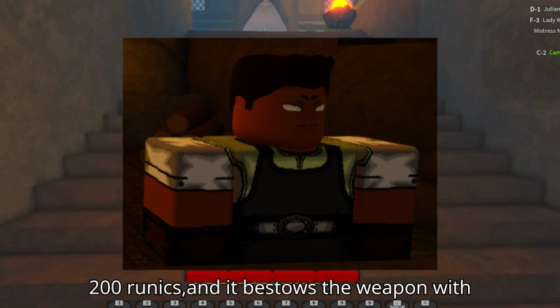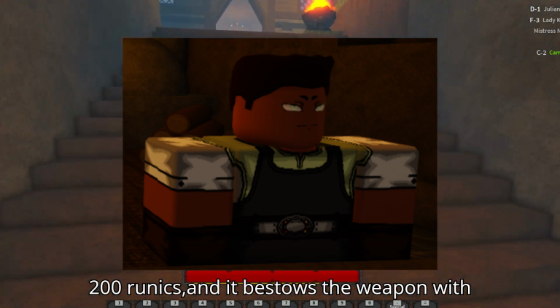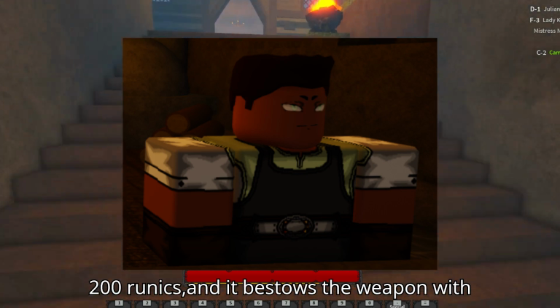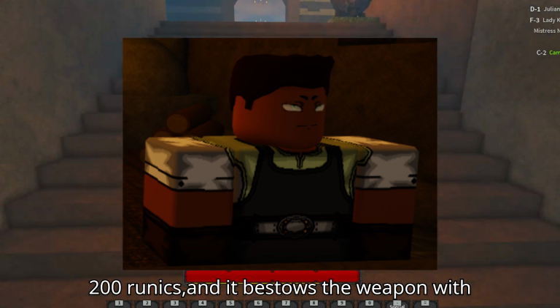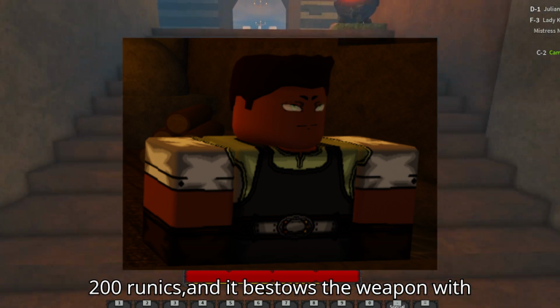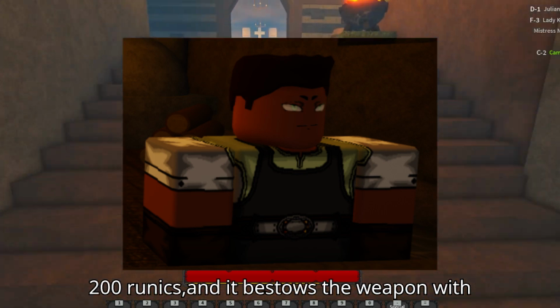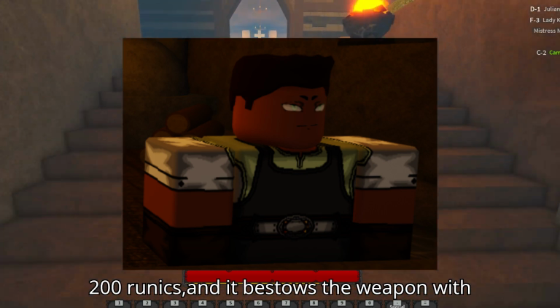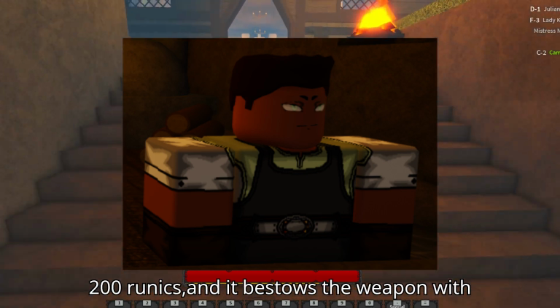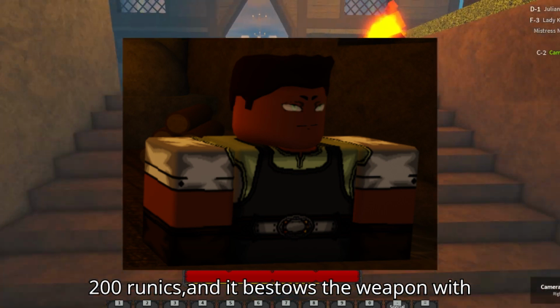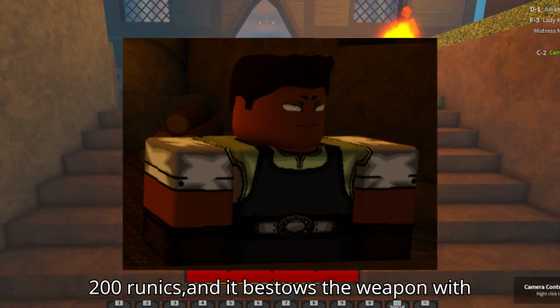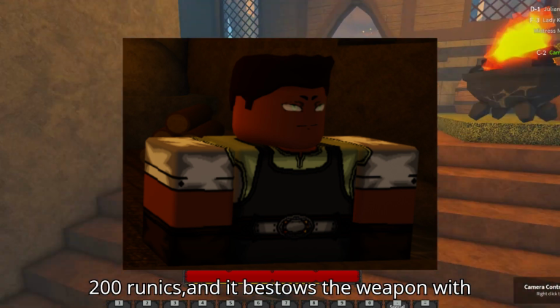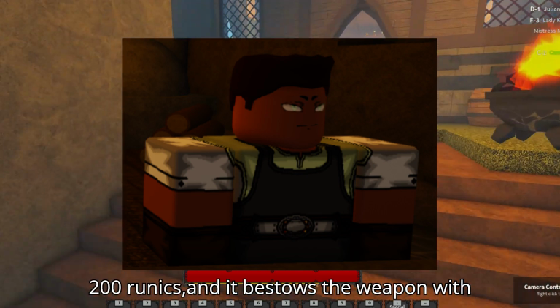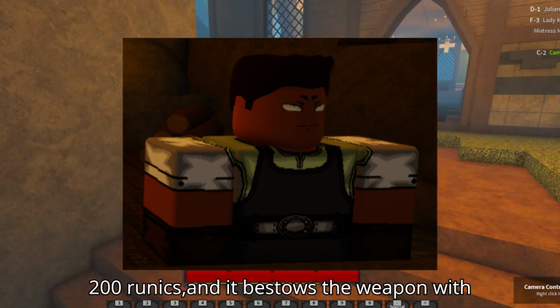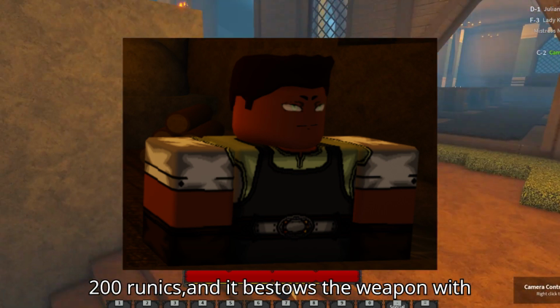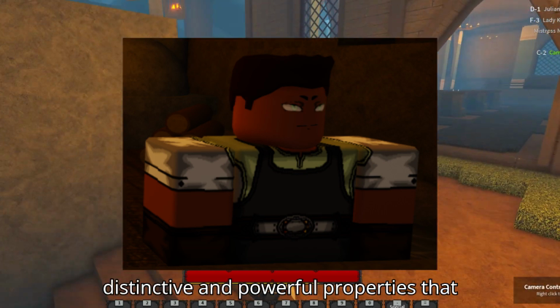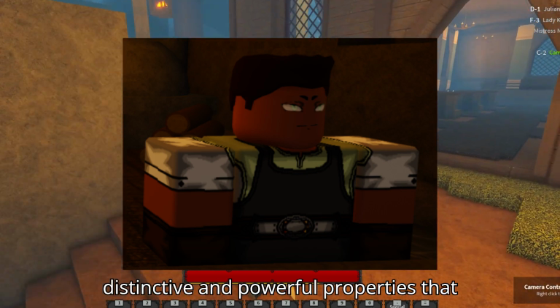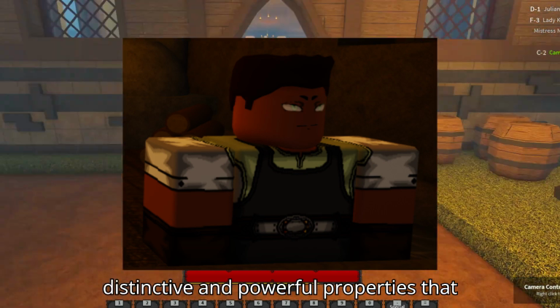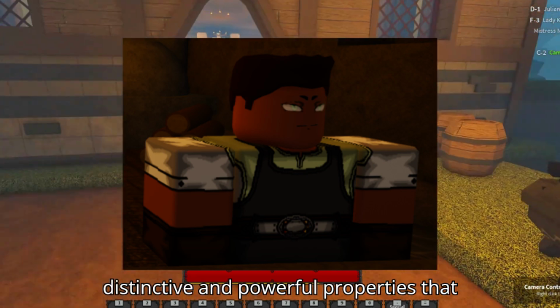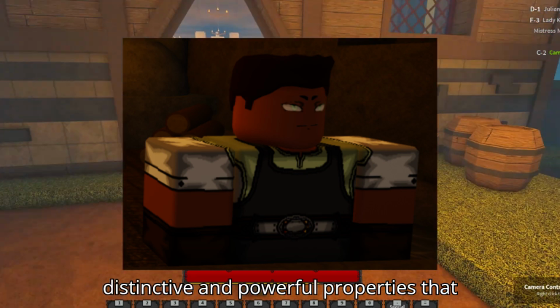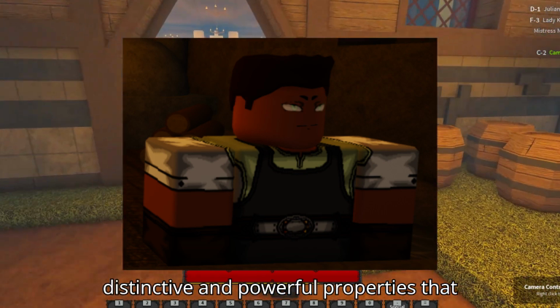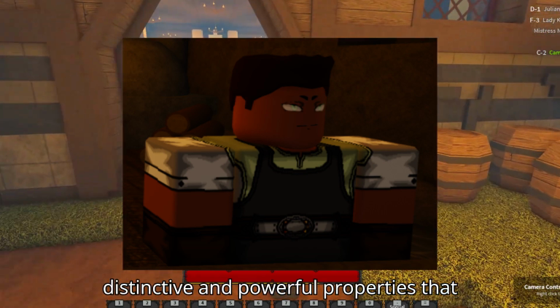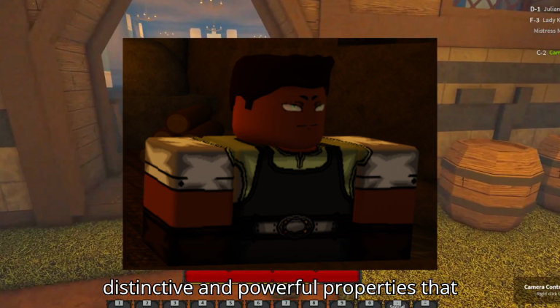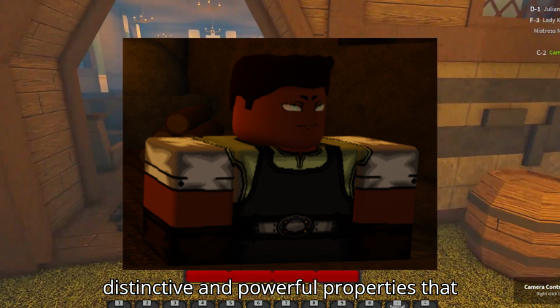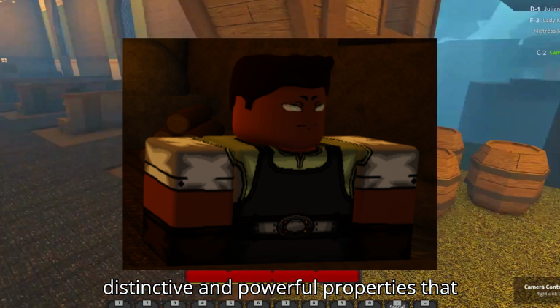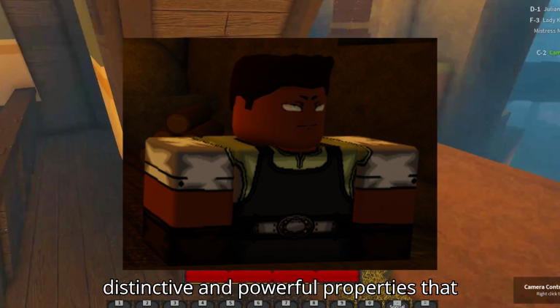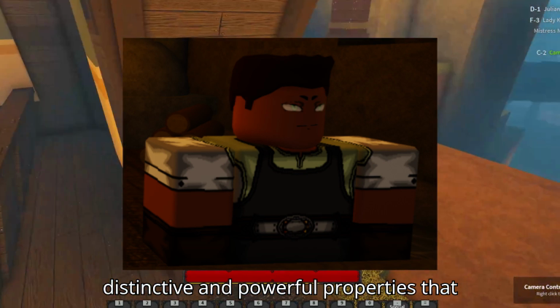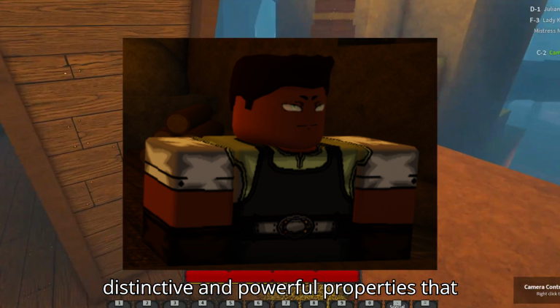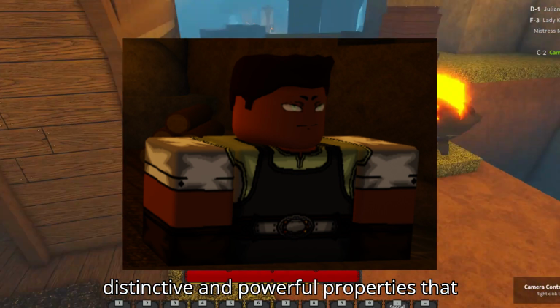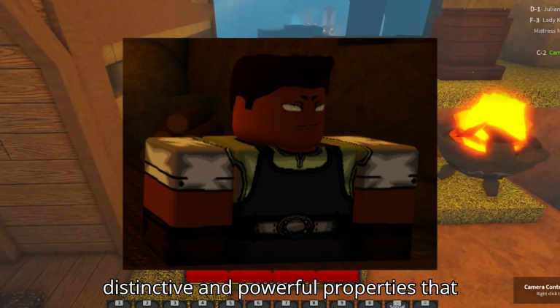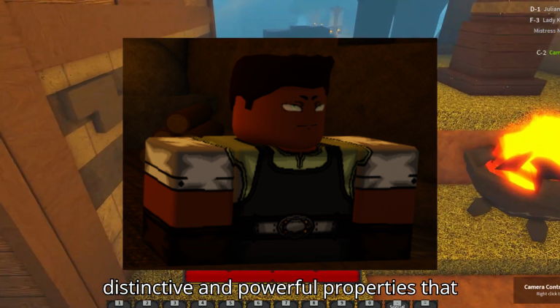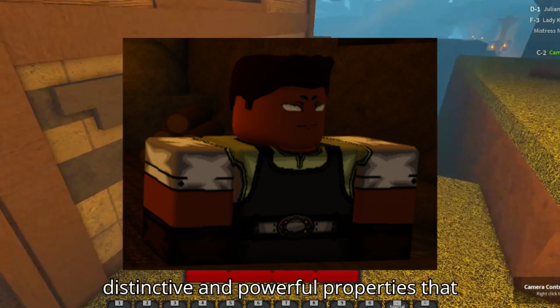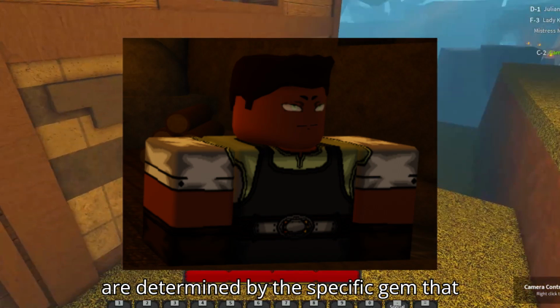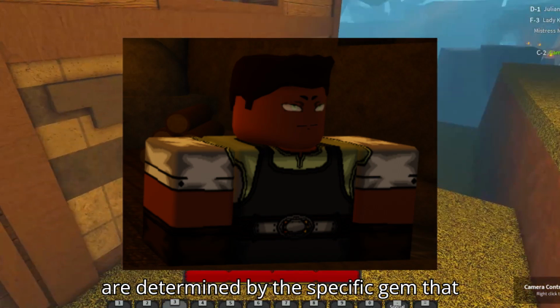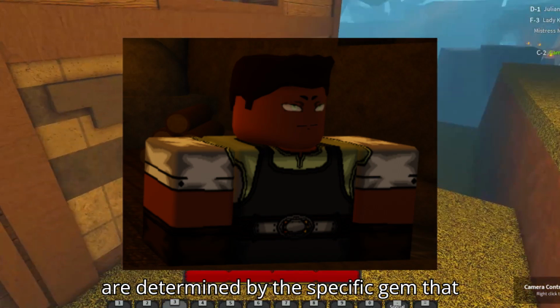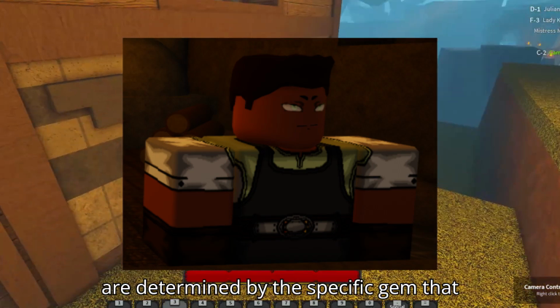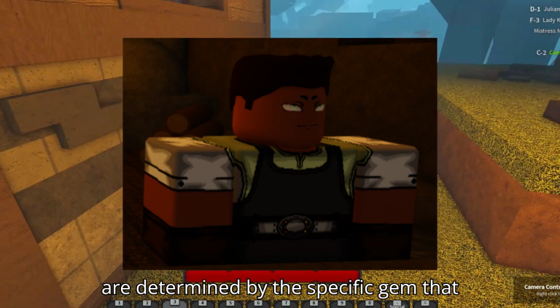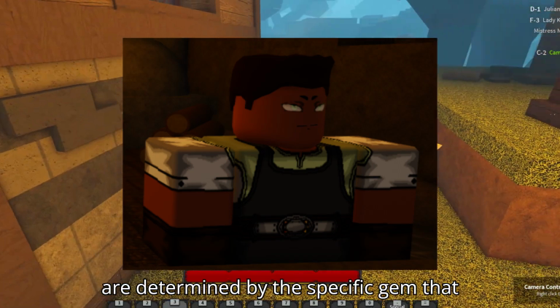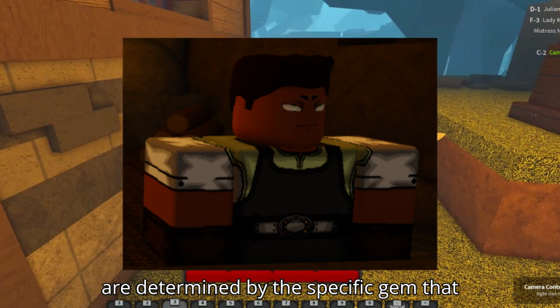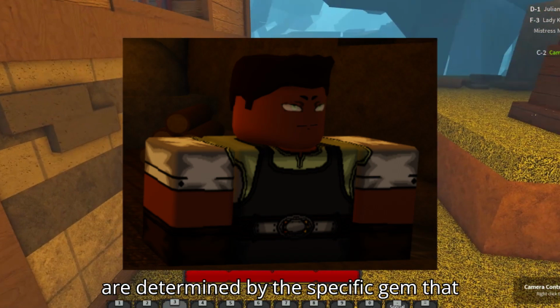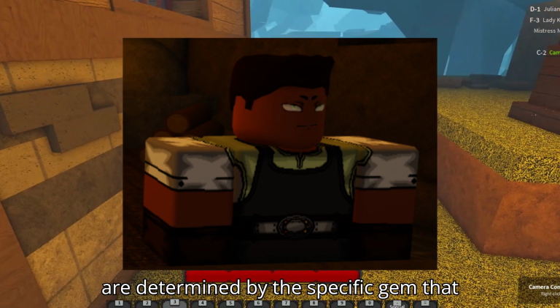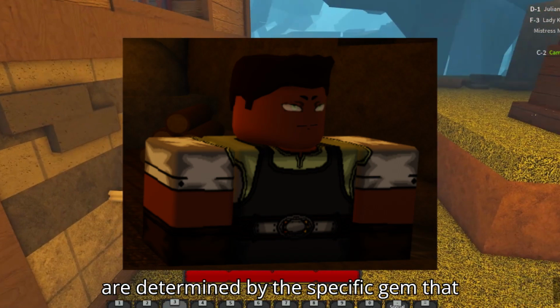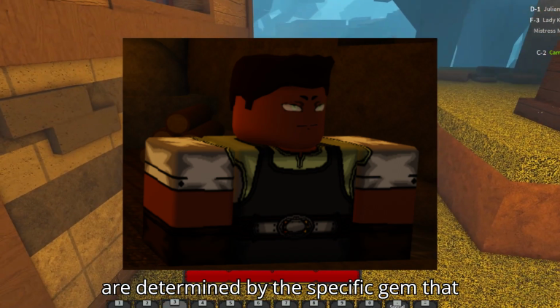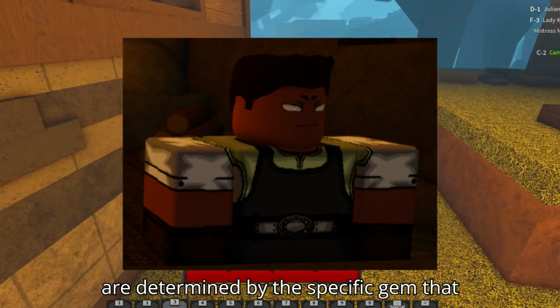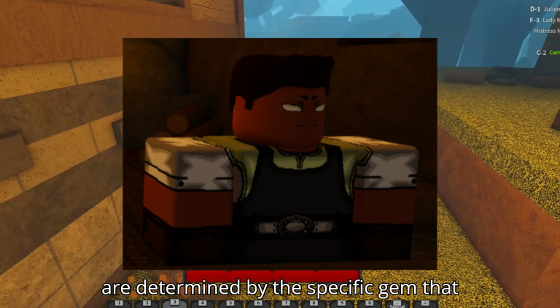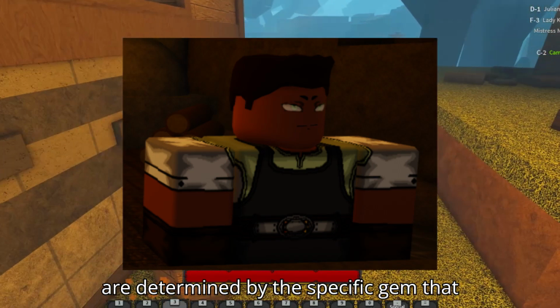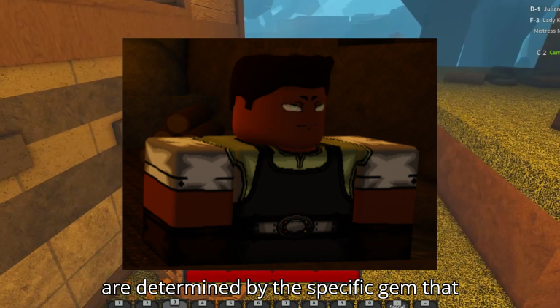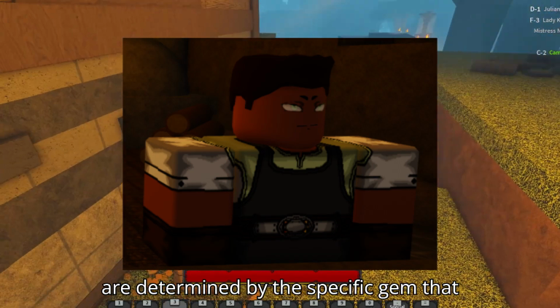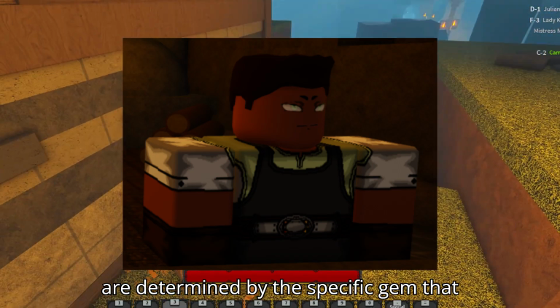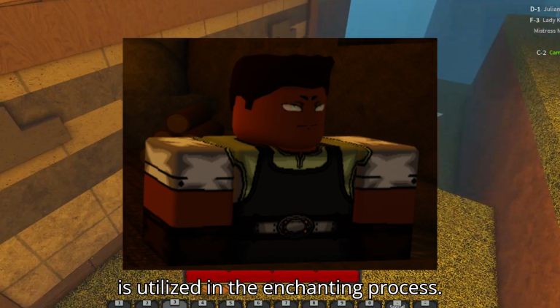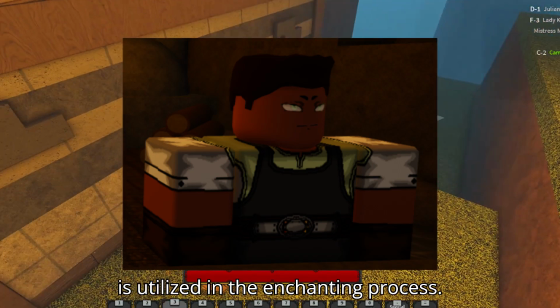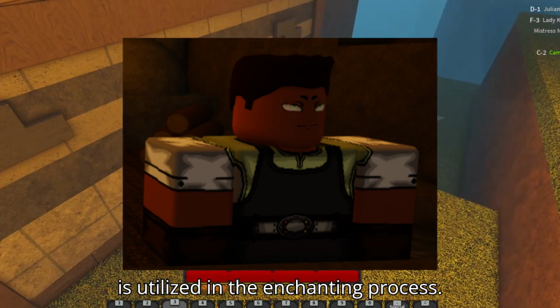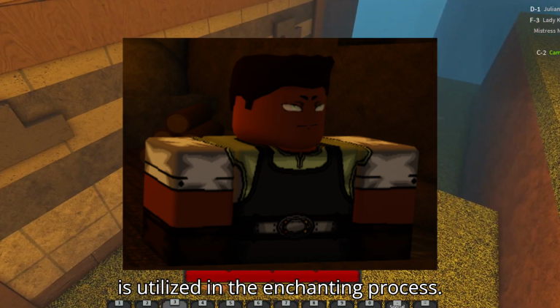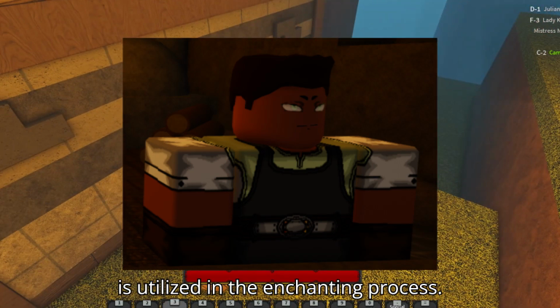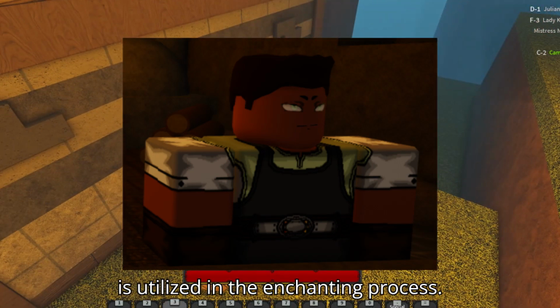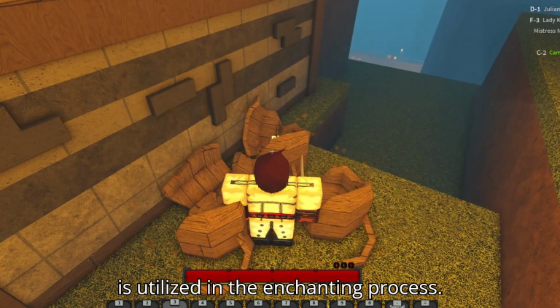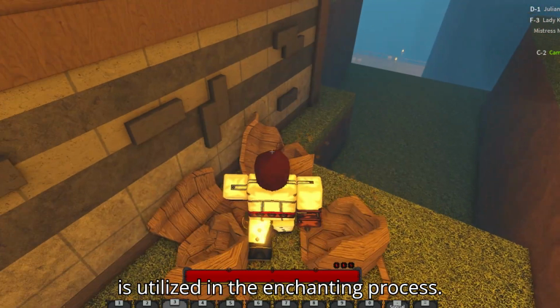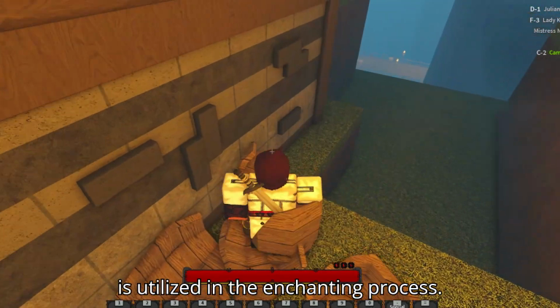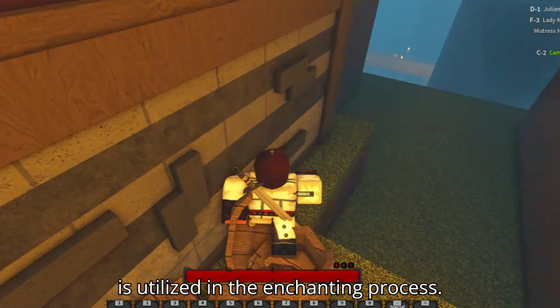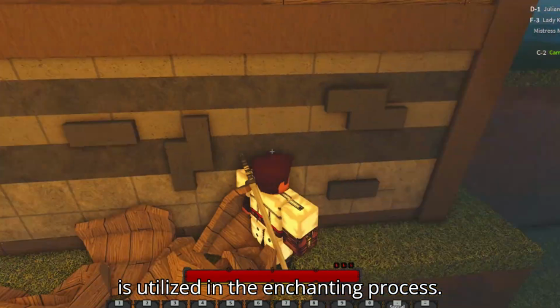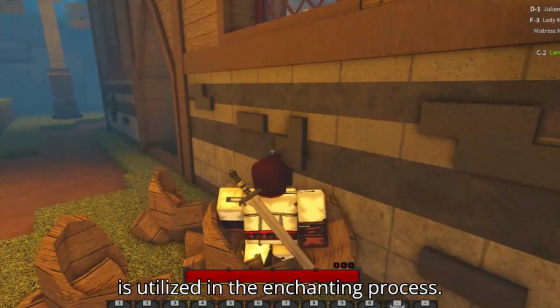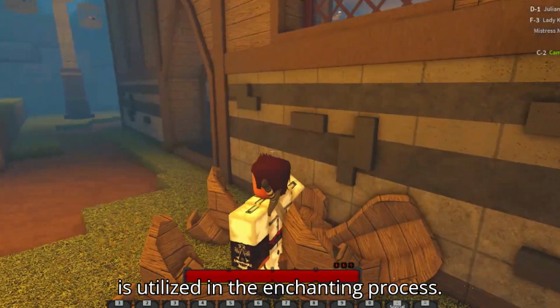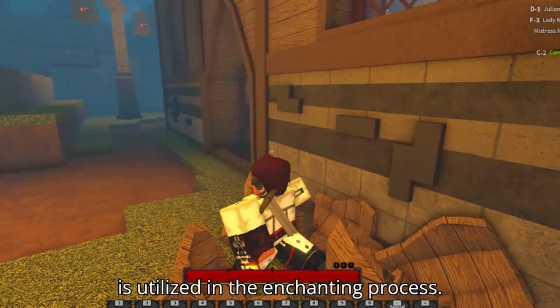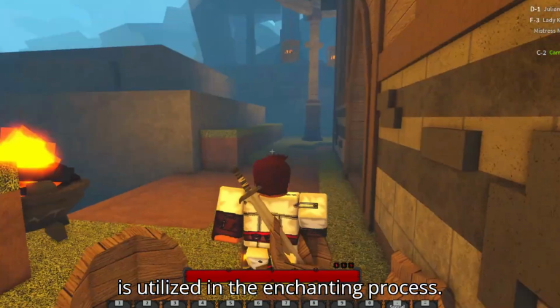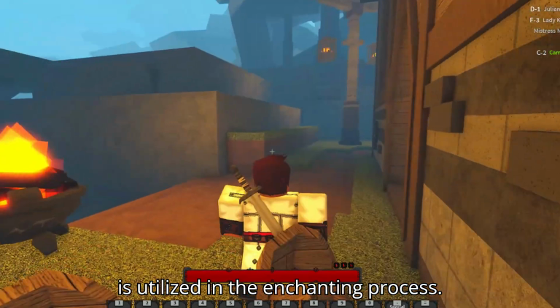The entire enchantment process requires a cost of 200 runics, and it bestows the weapon with distinctive and powerful properties that are determined by the specific gem utilized in the enchanting process.